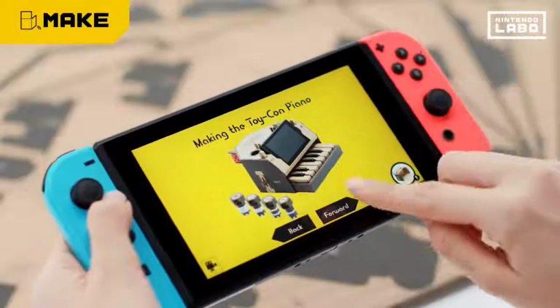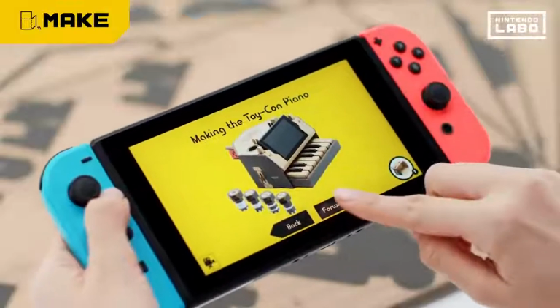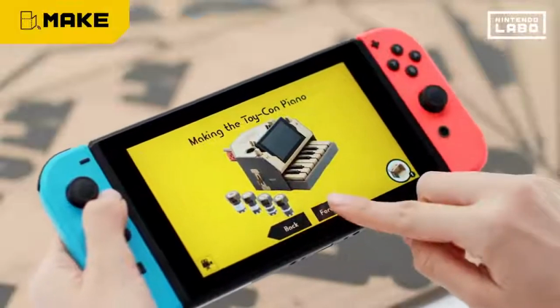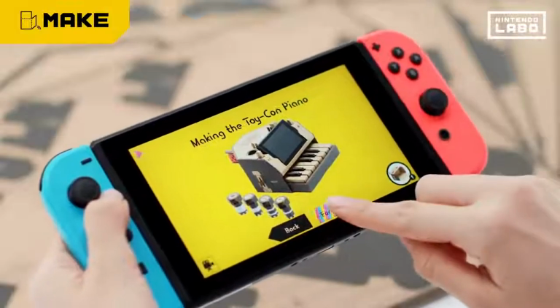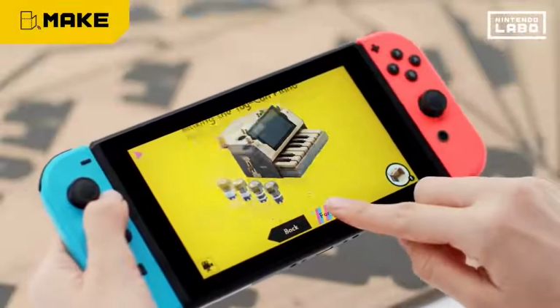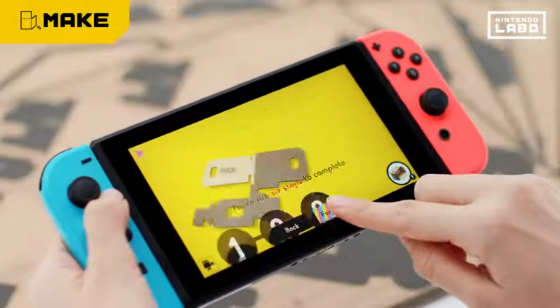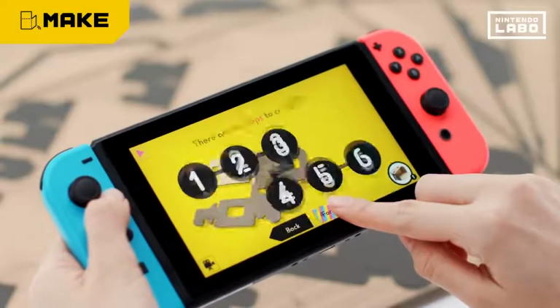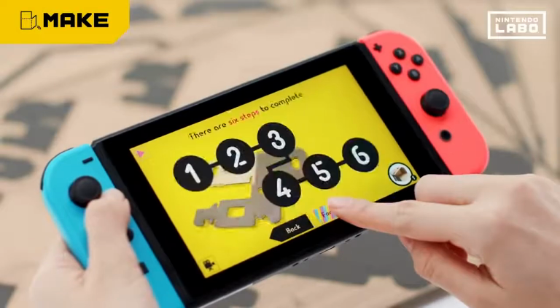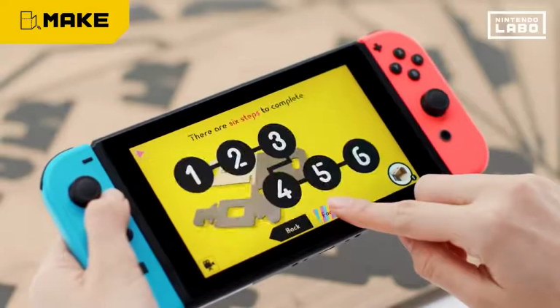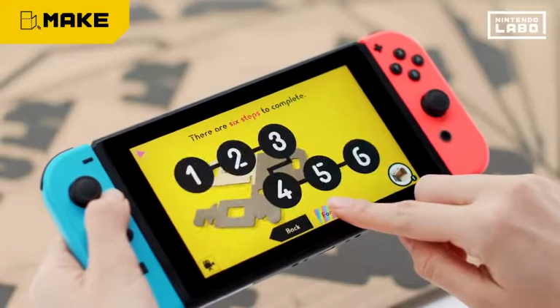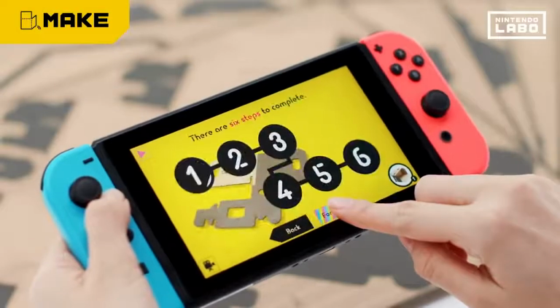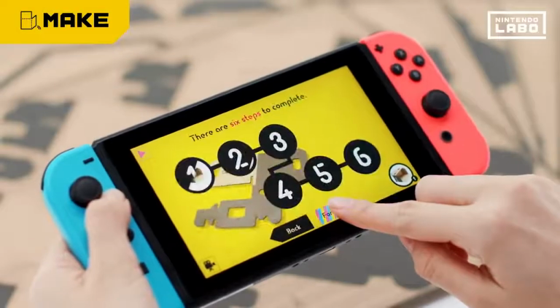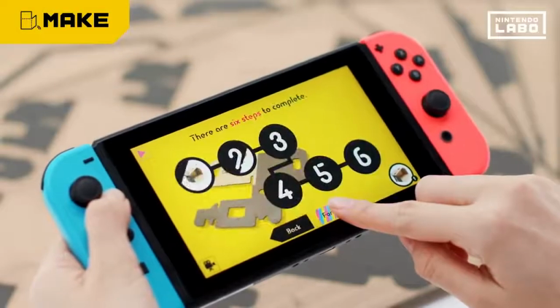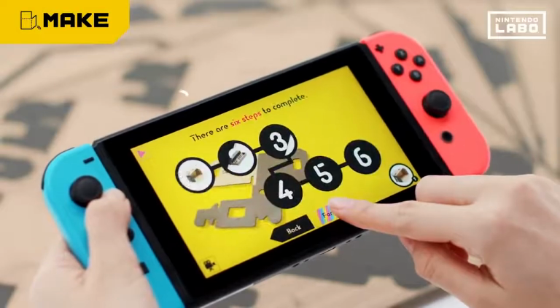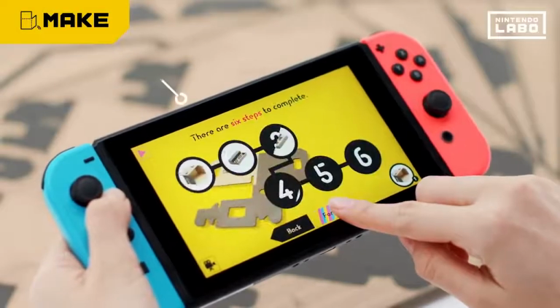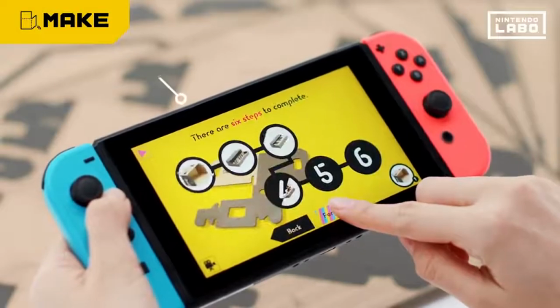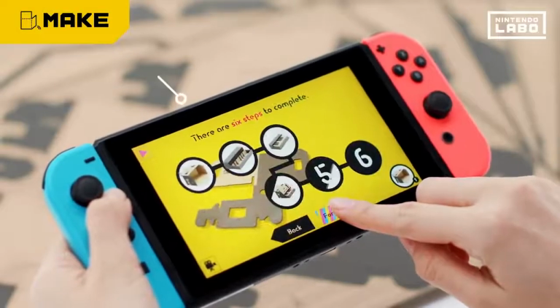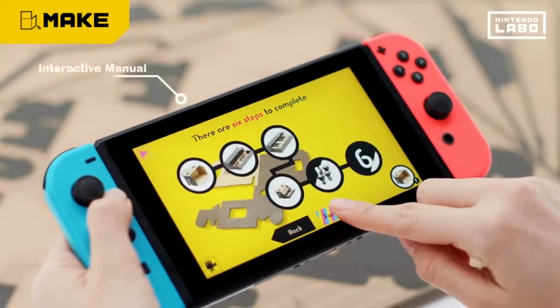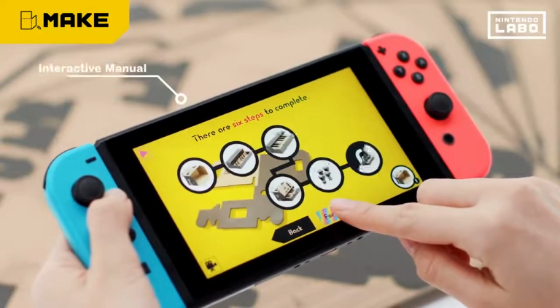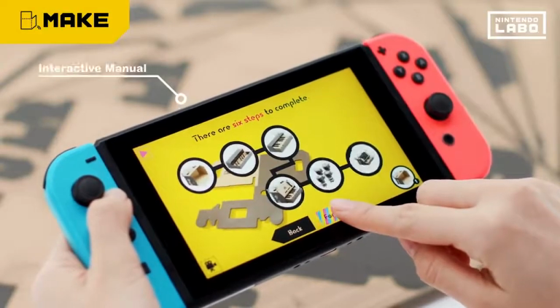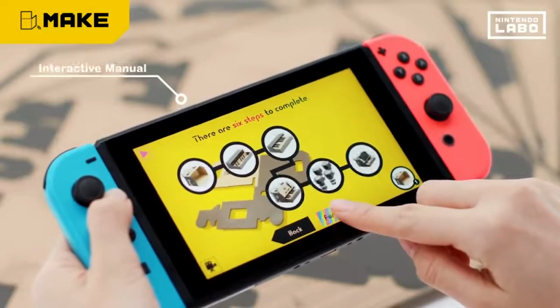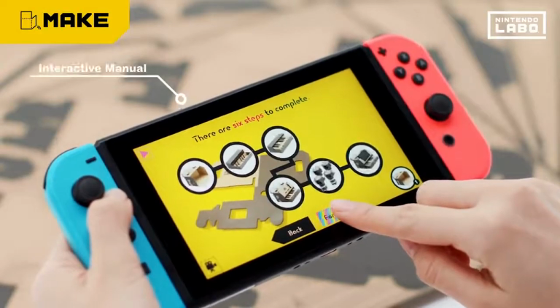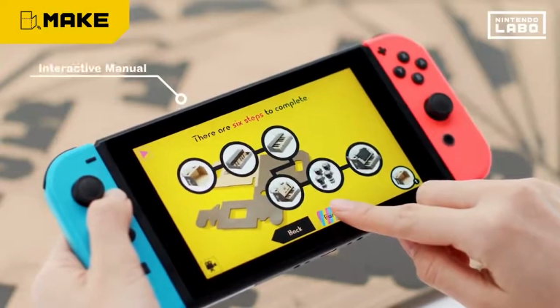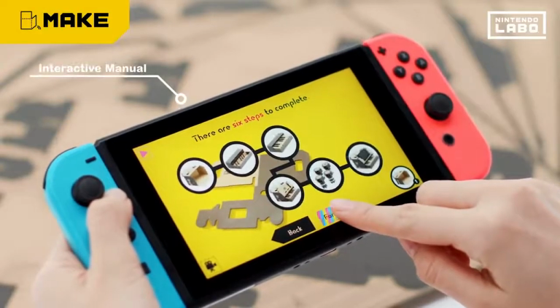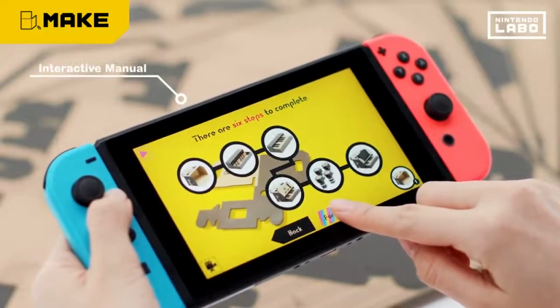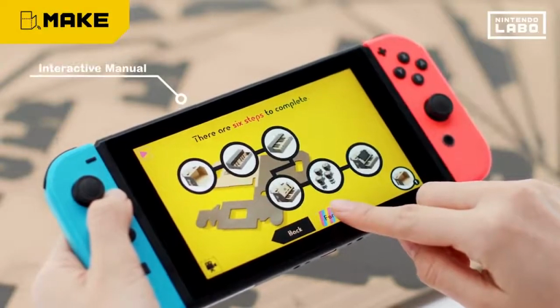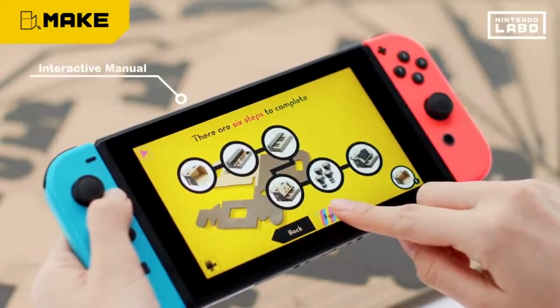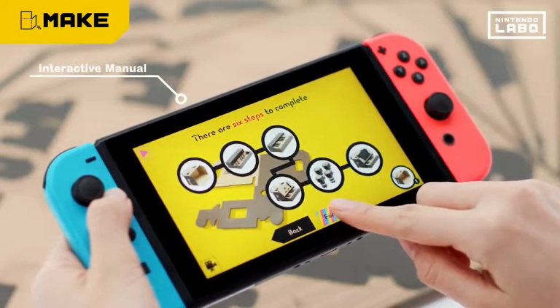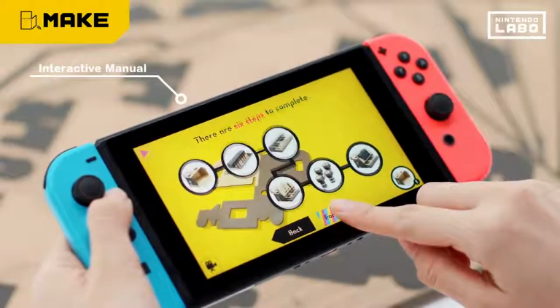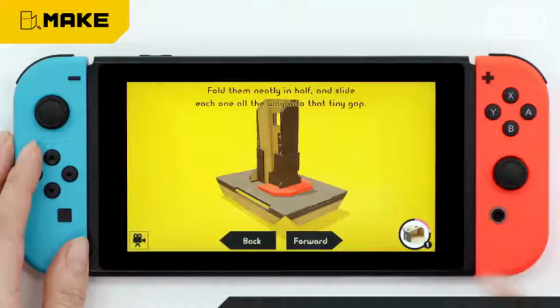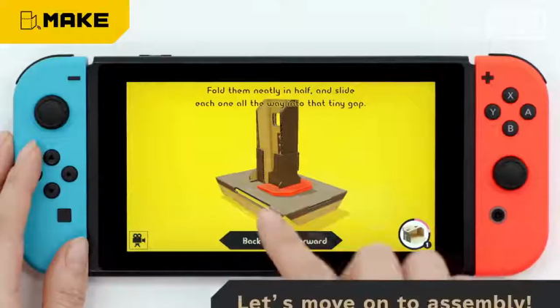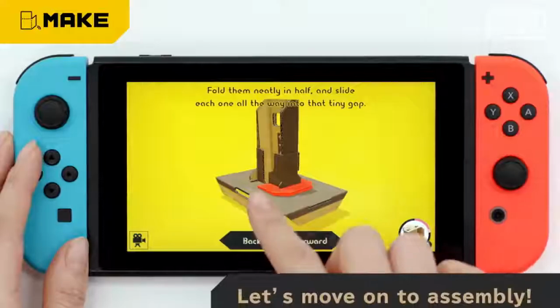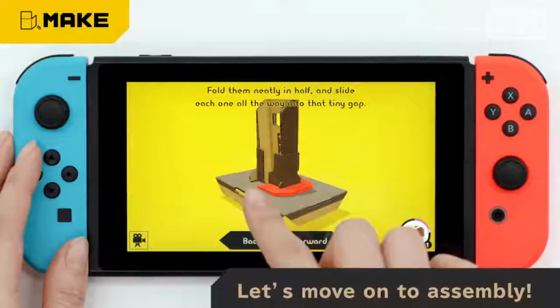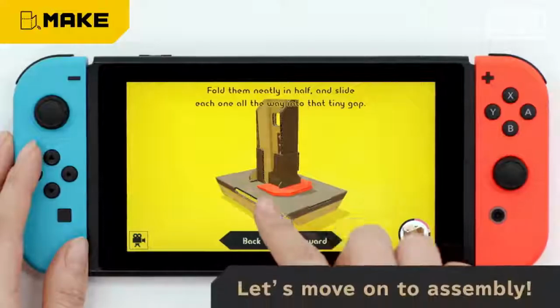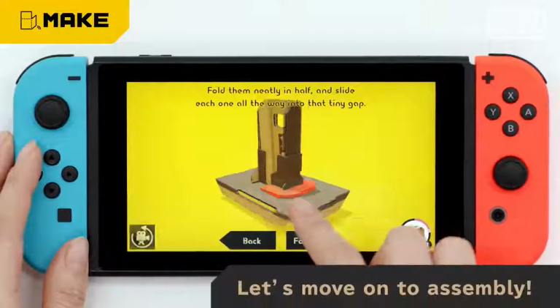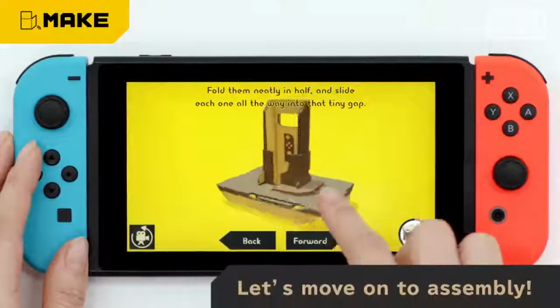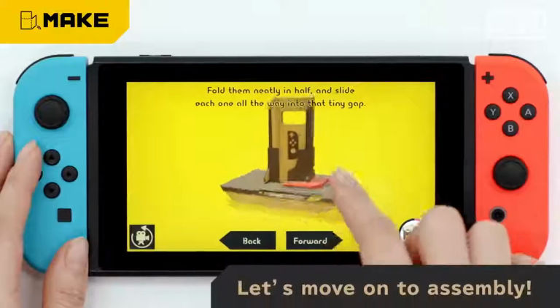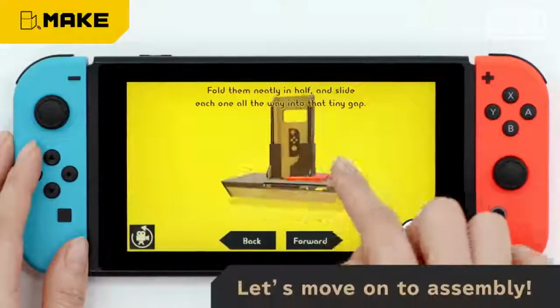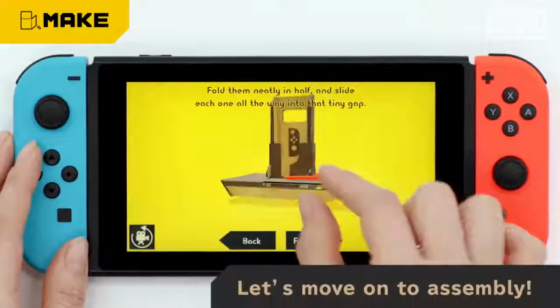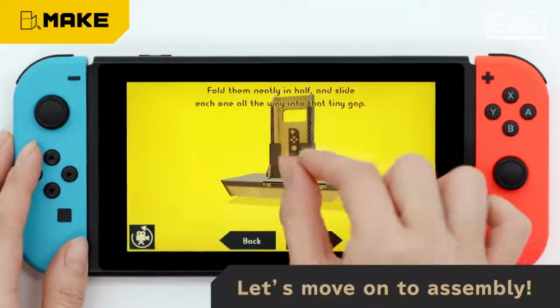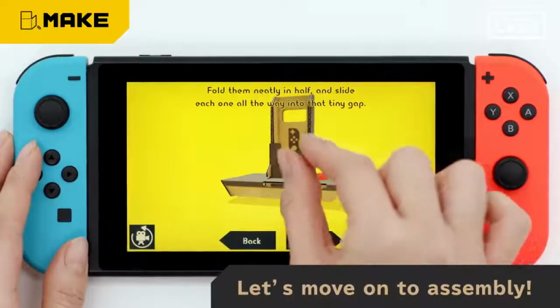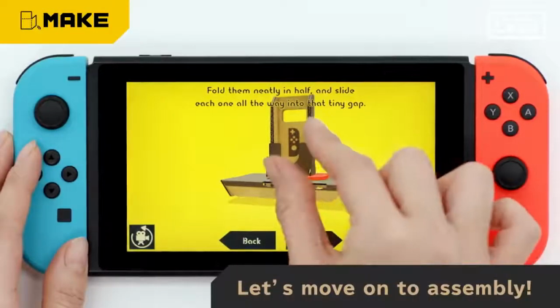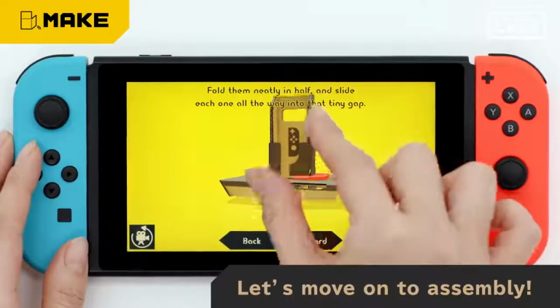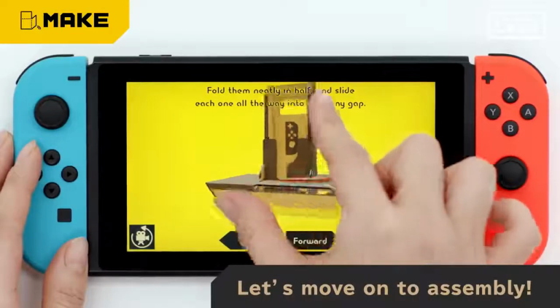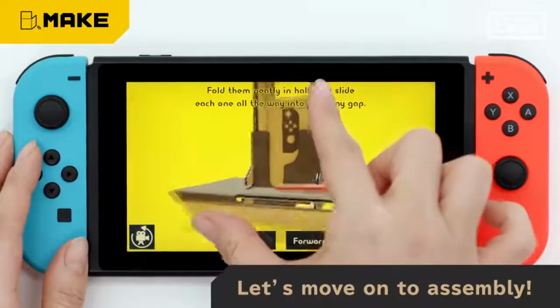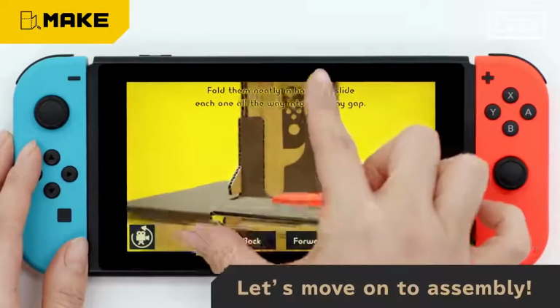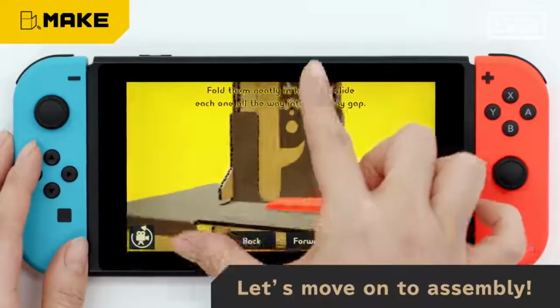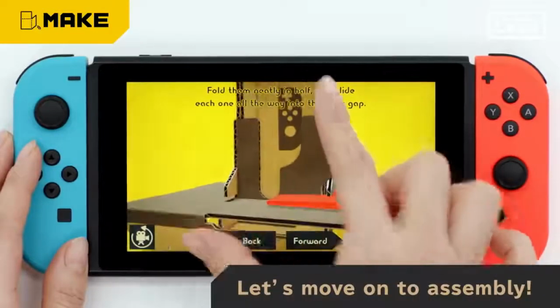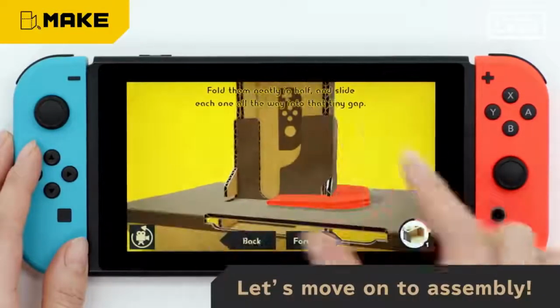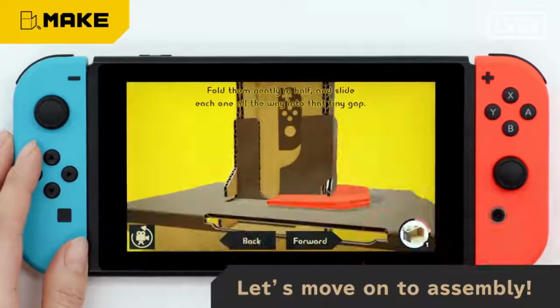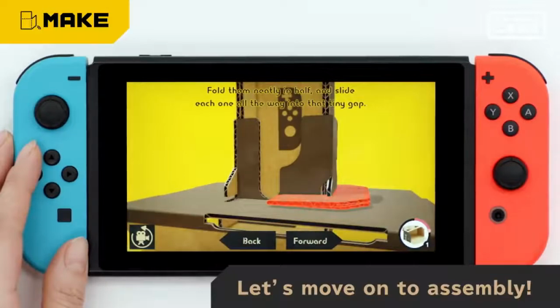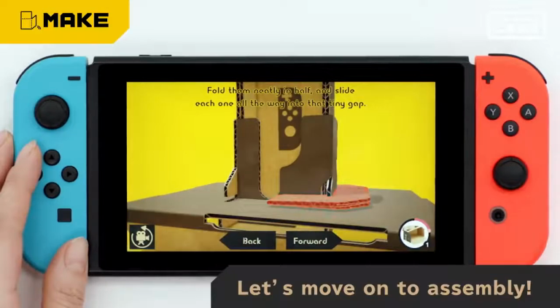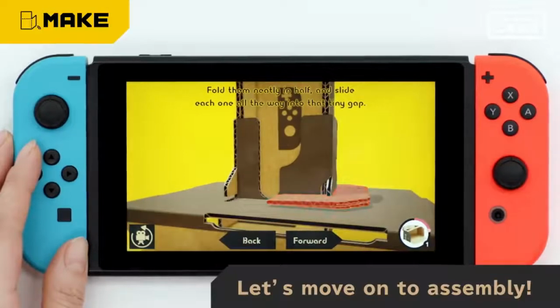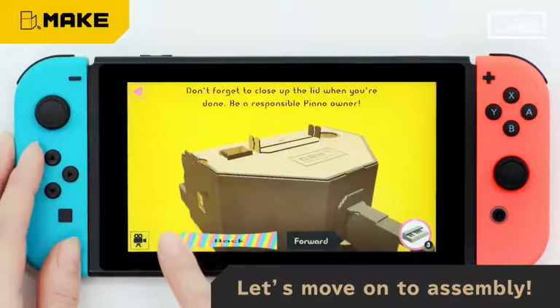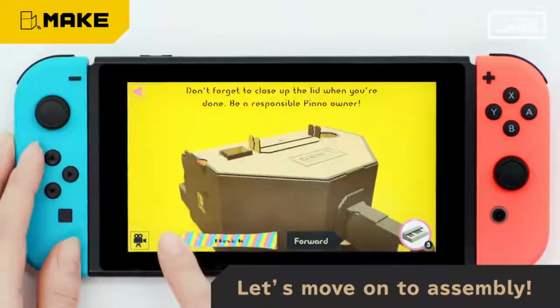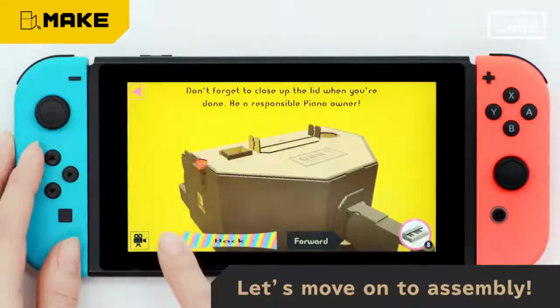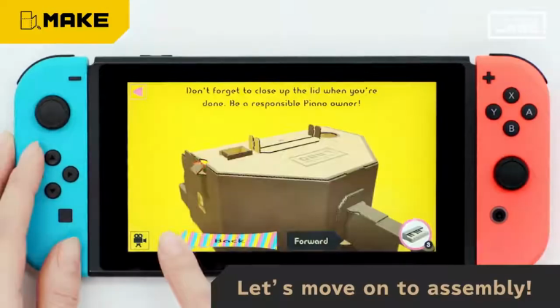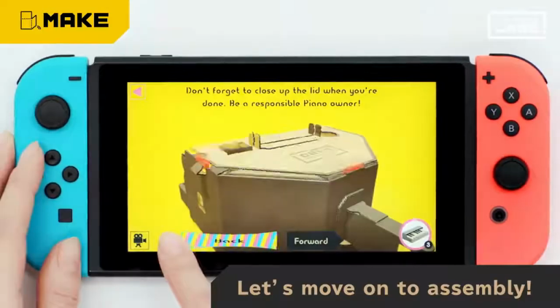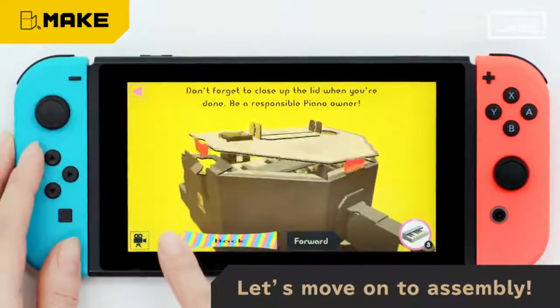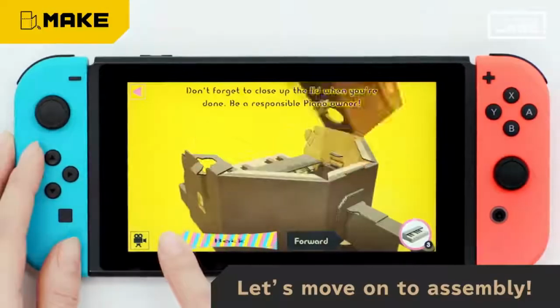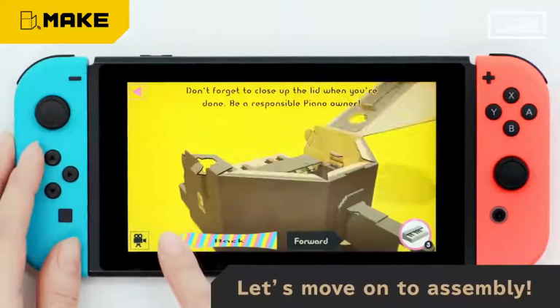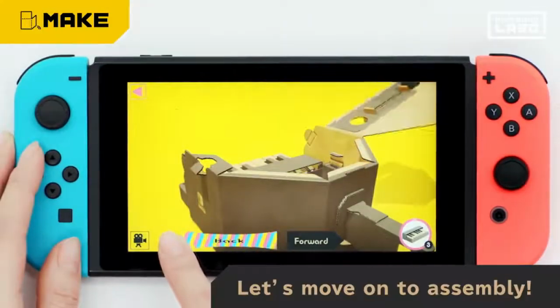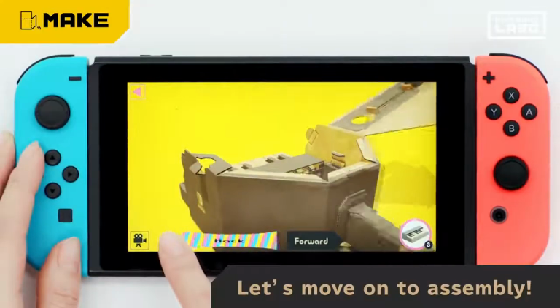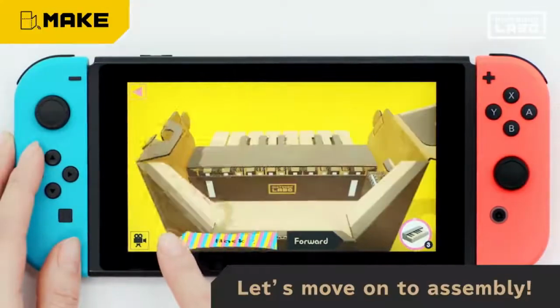Never fear, the interactive manual is here to walk you through. Zoom in, rotate, rewind — whatever you need.